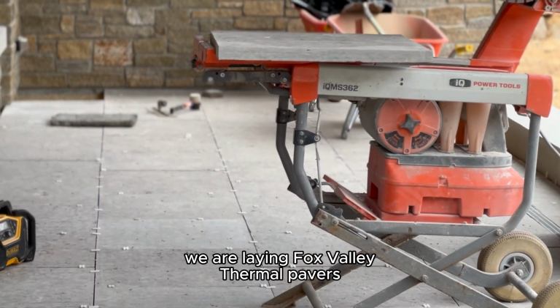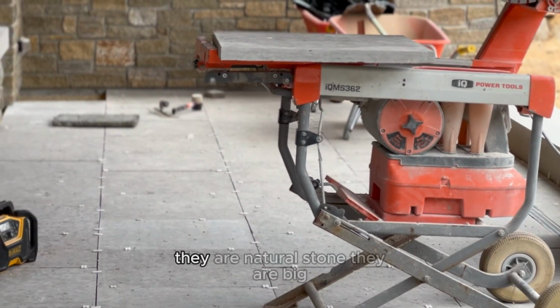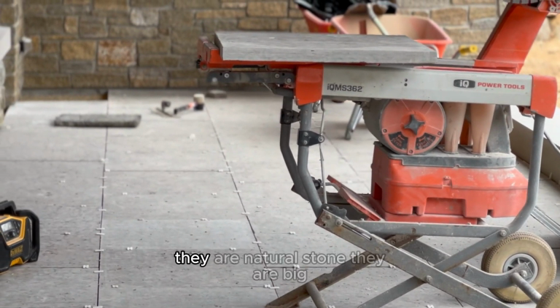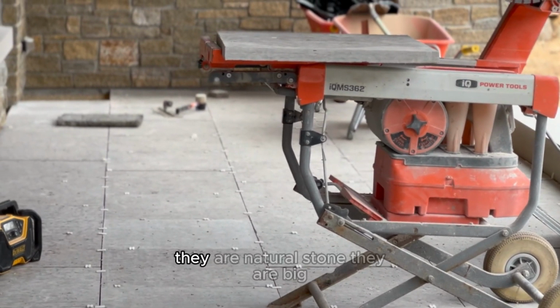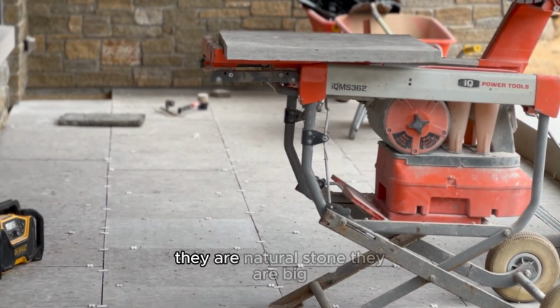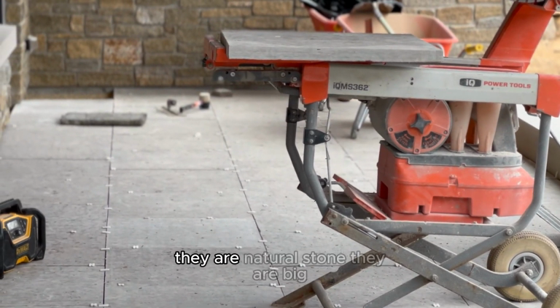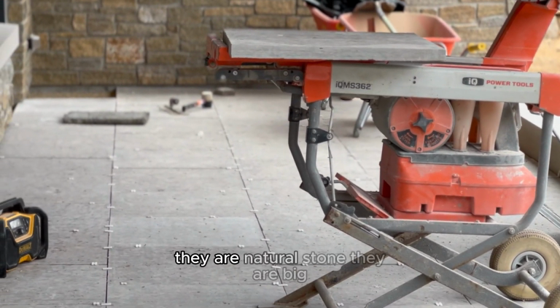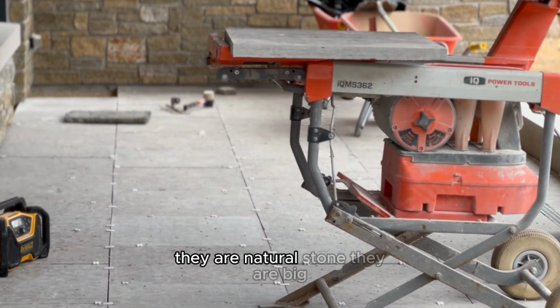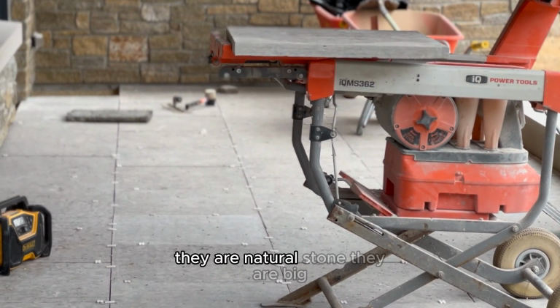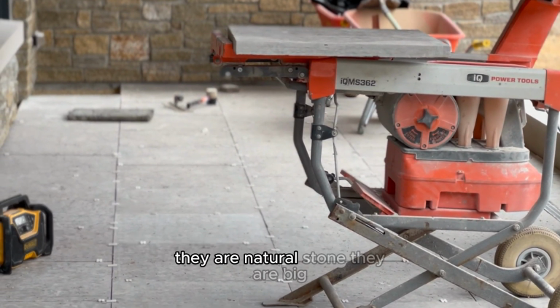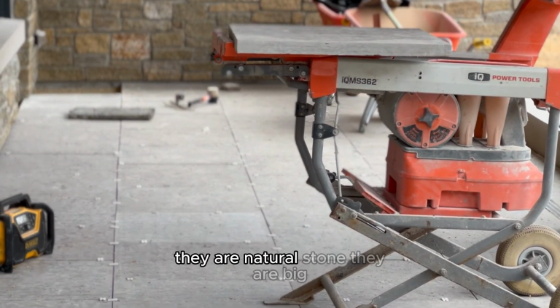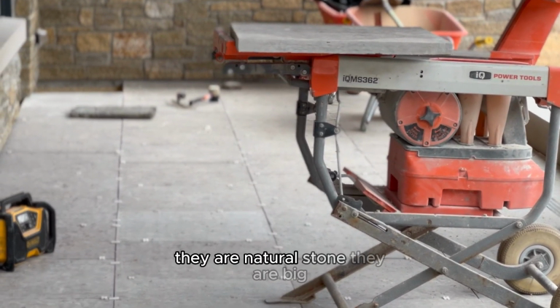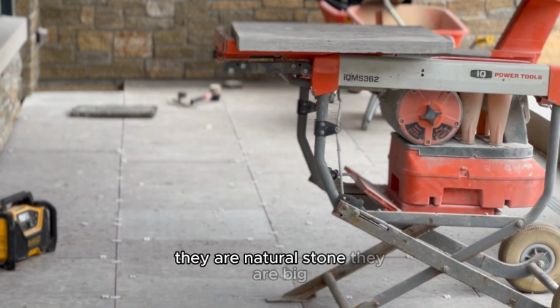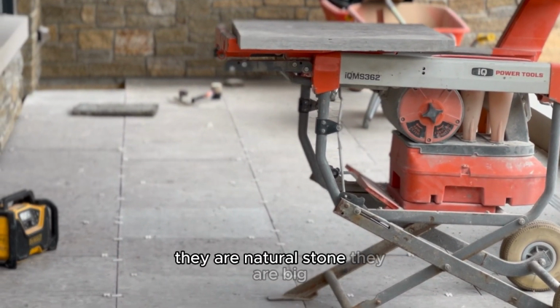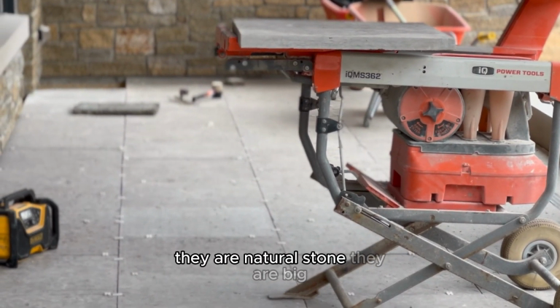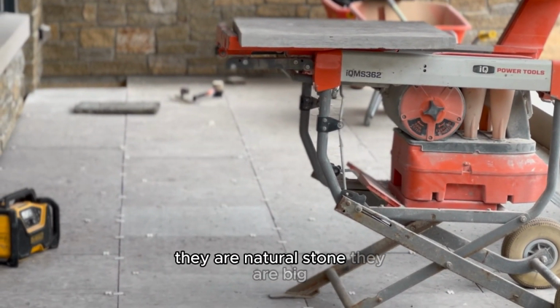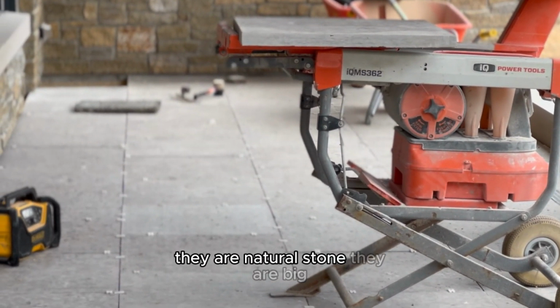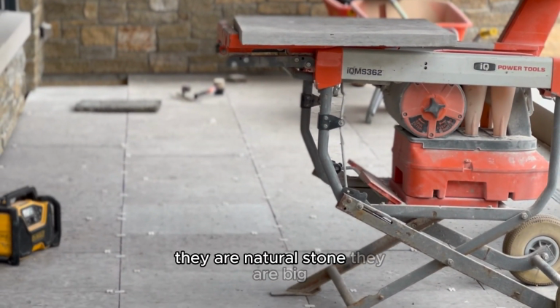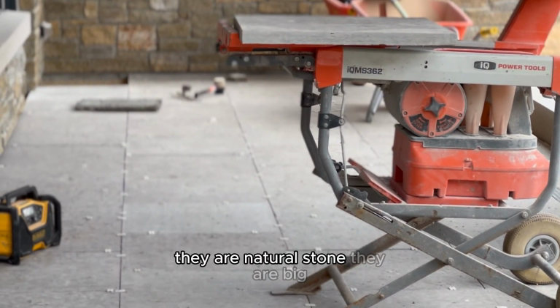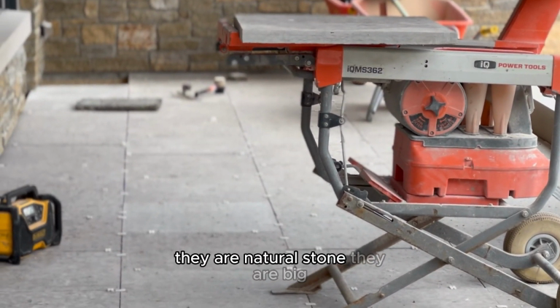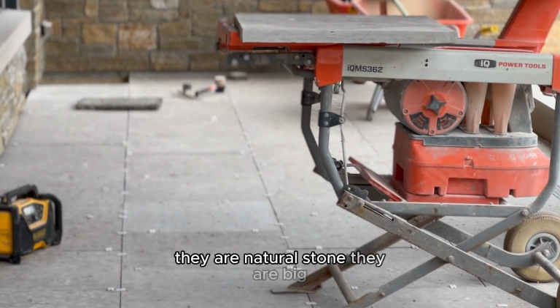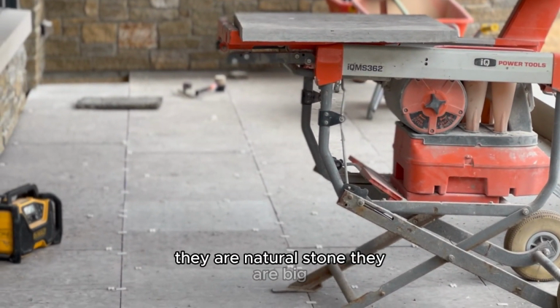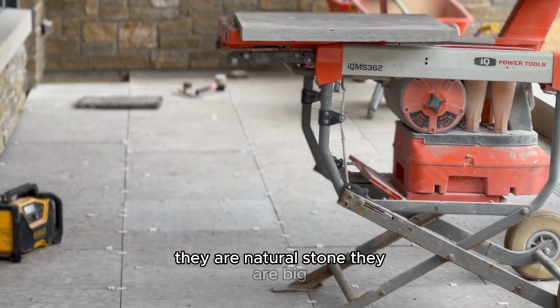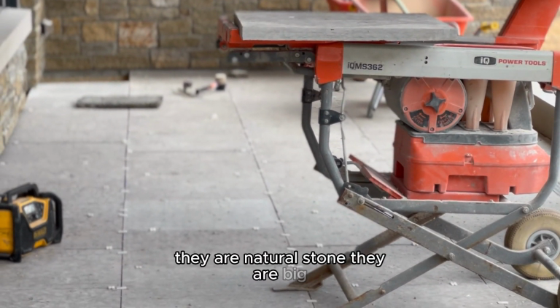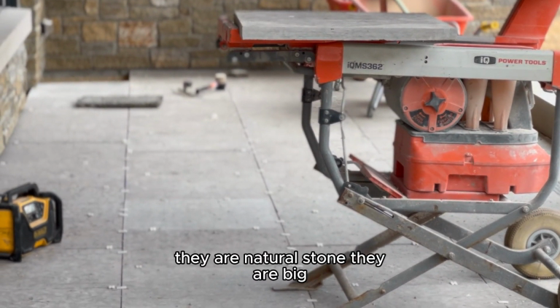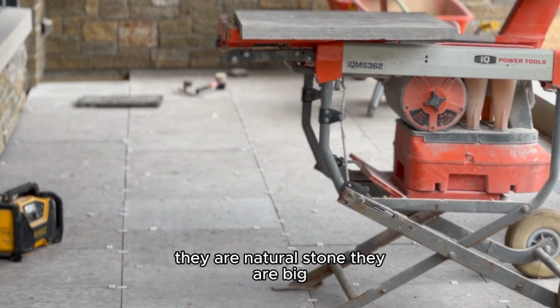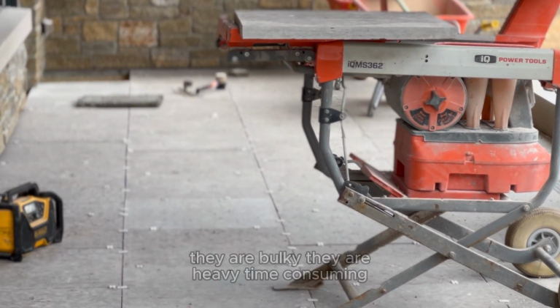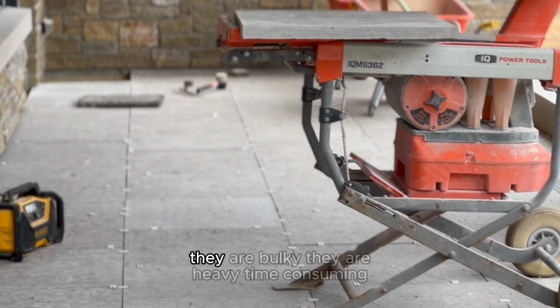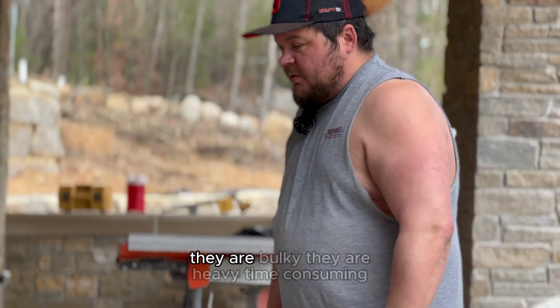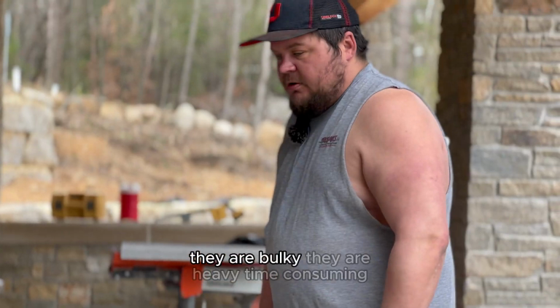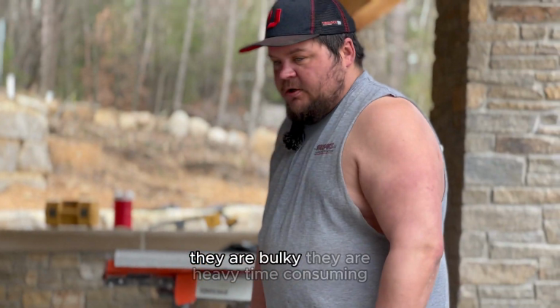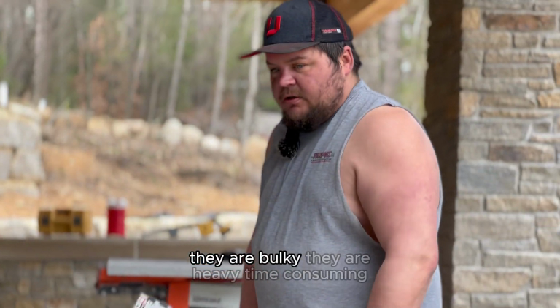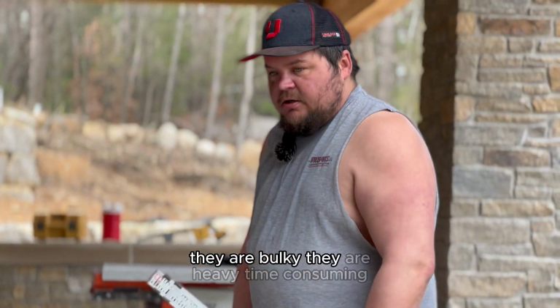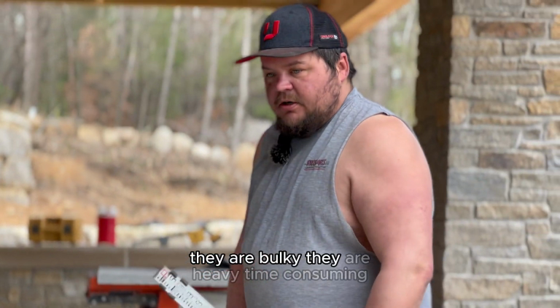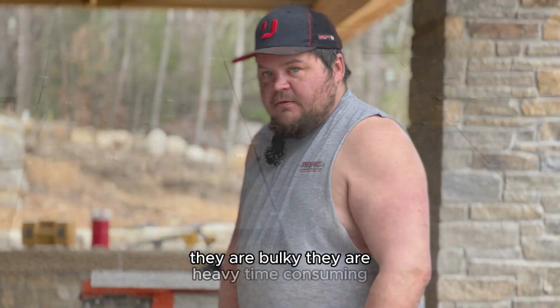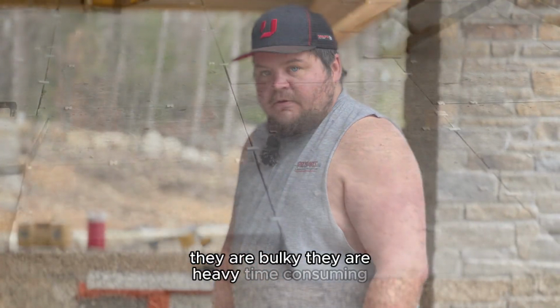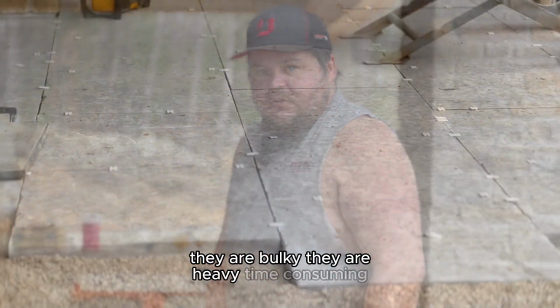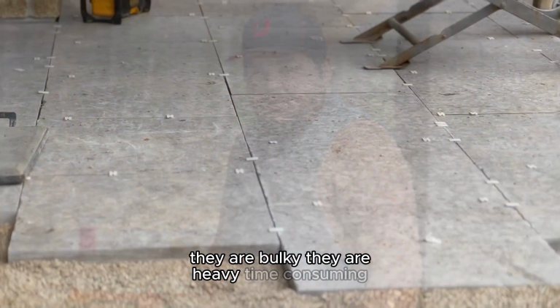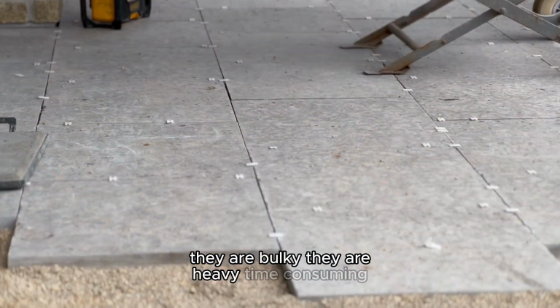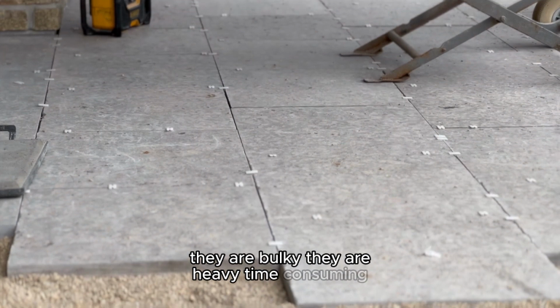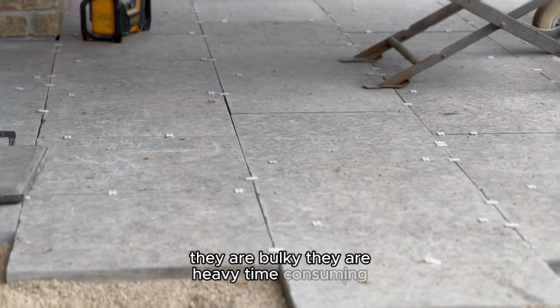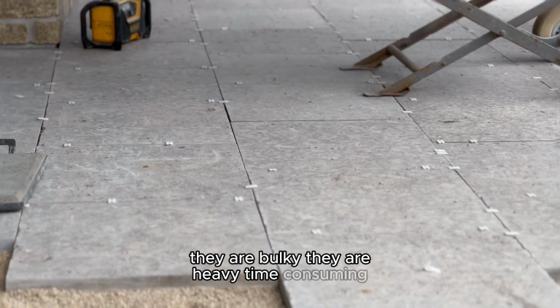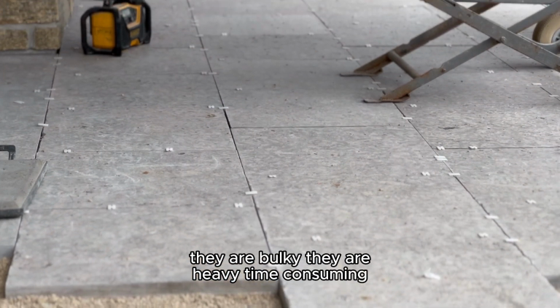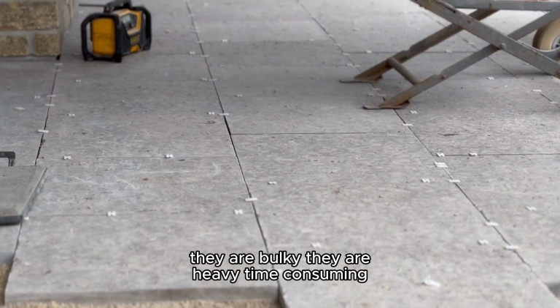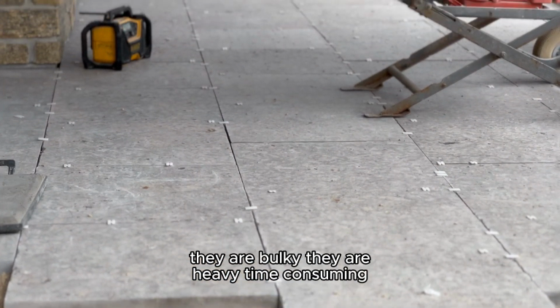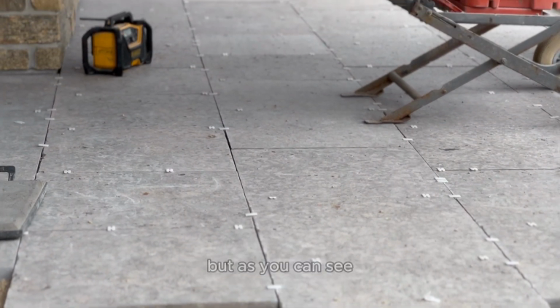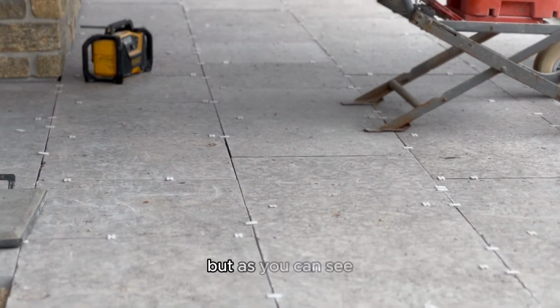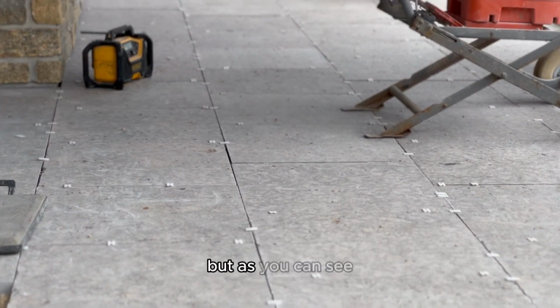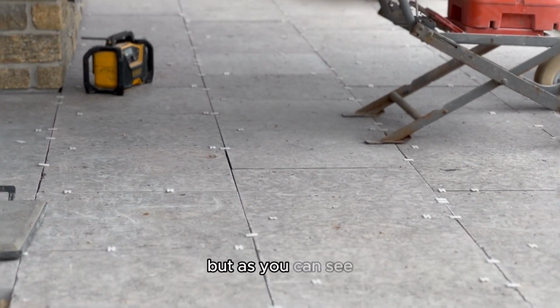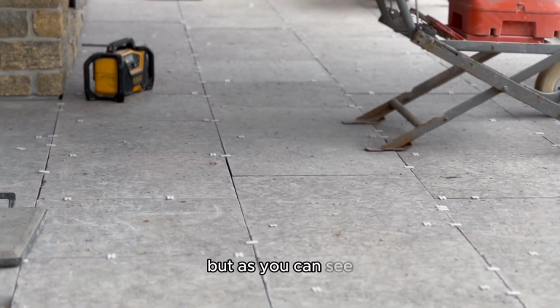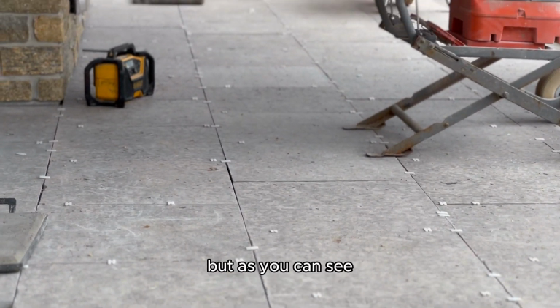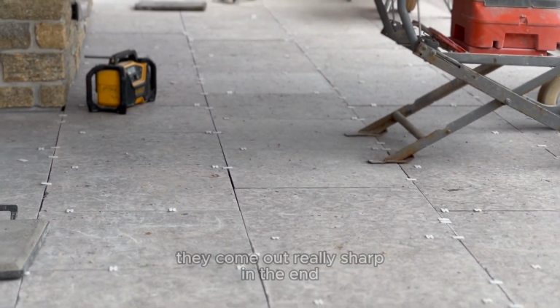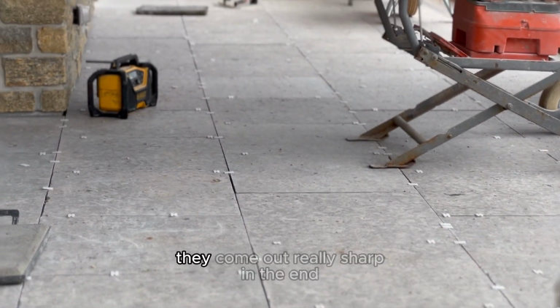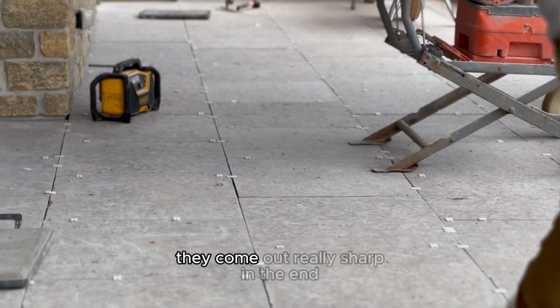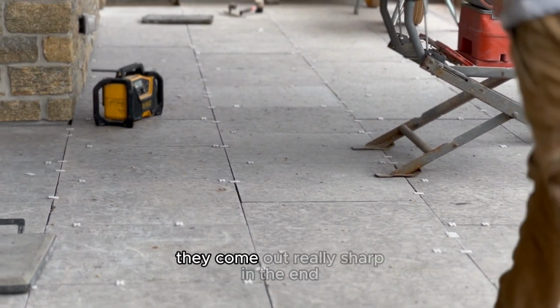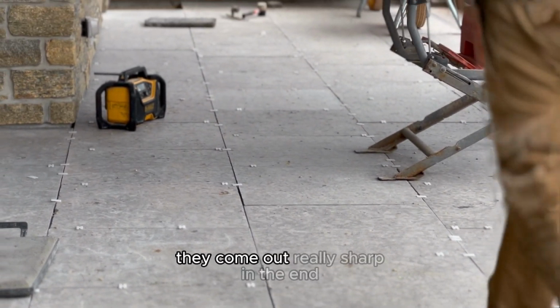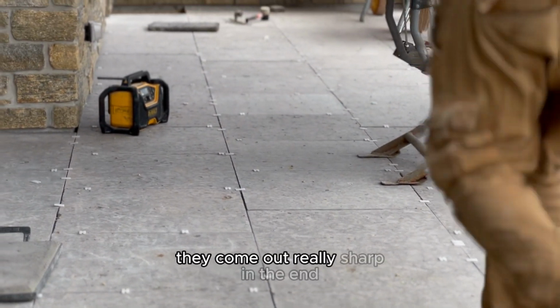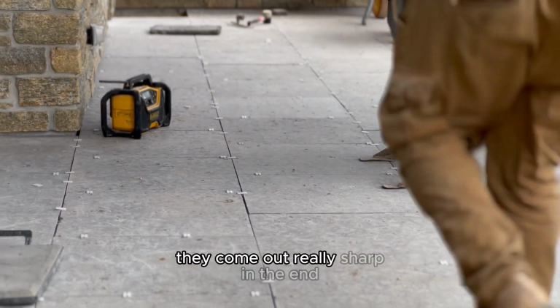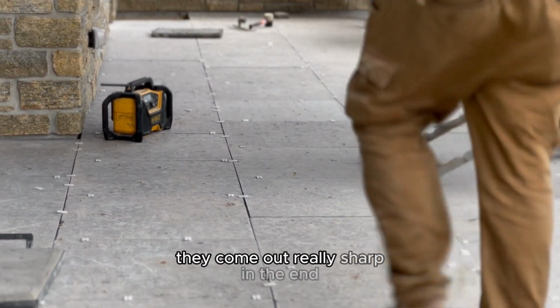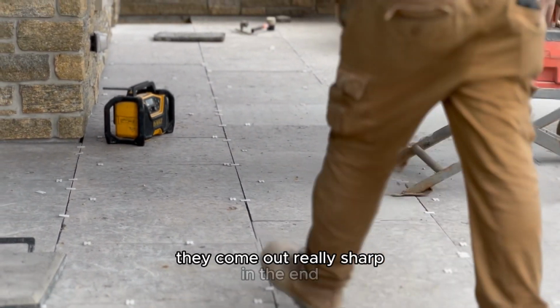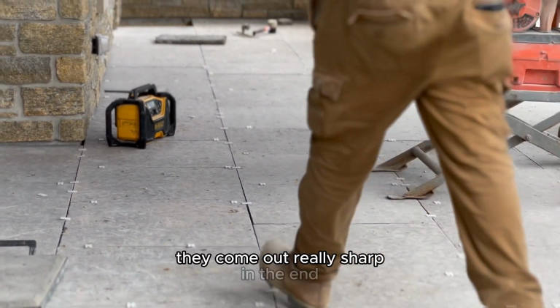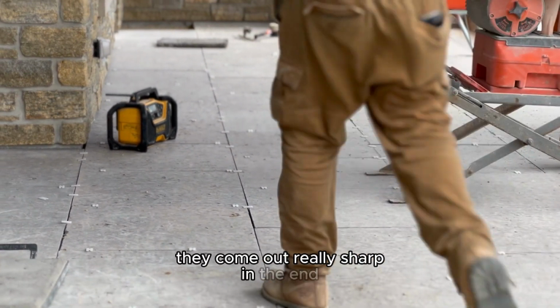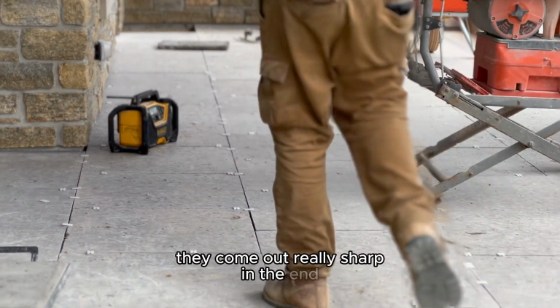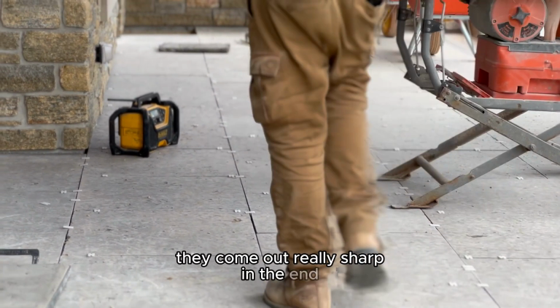They are natural stone. They are big, they are bulky, they are heavy. Time-consuming, but as you can see they come out really sharp in the end.